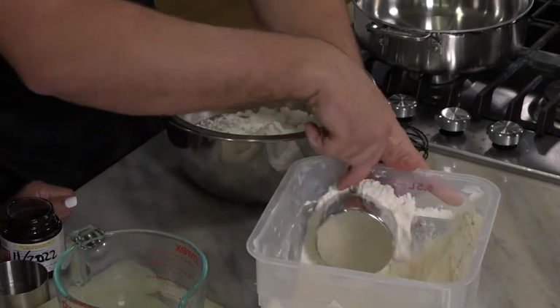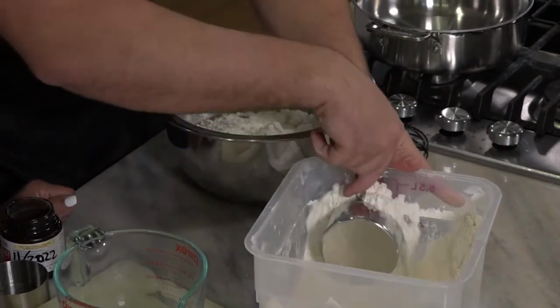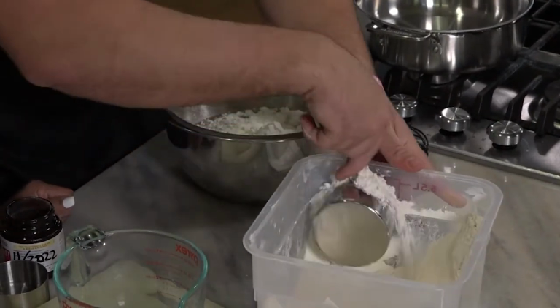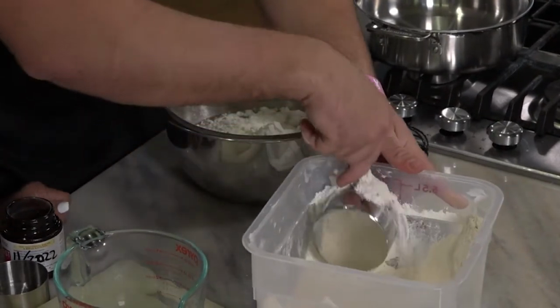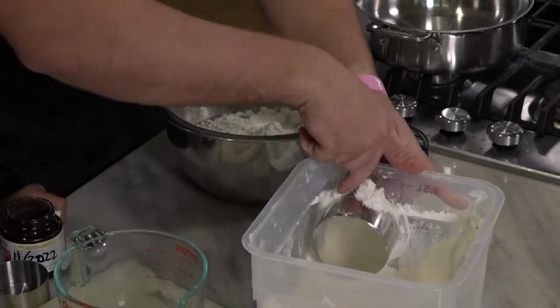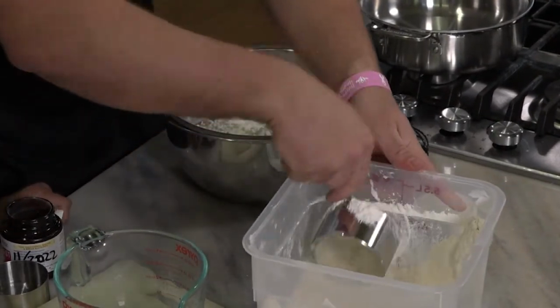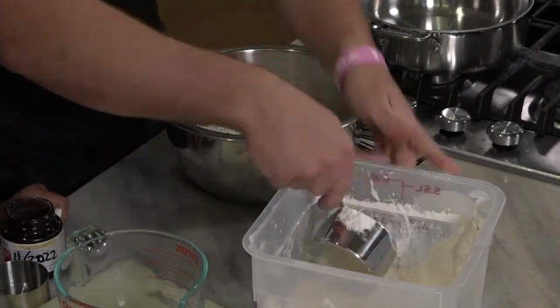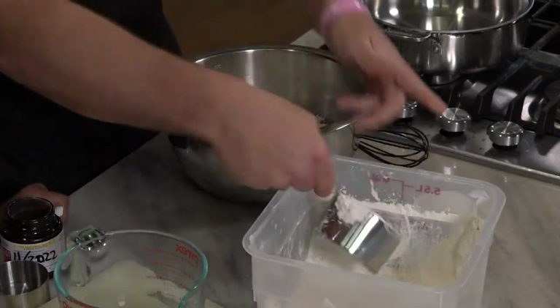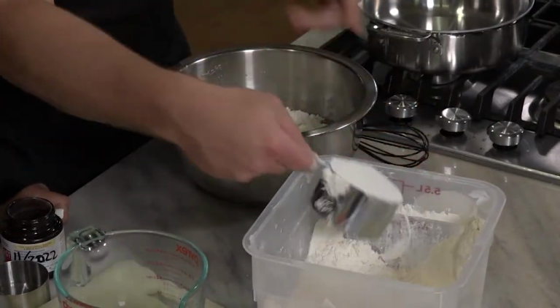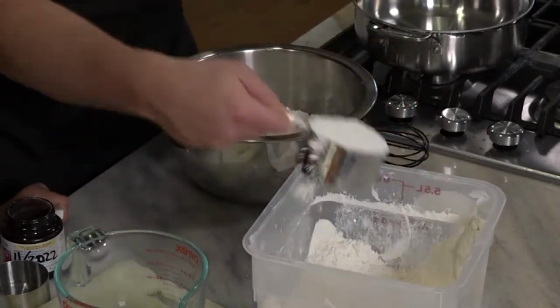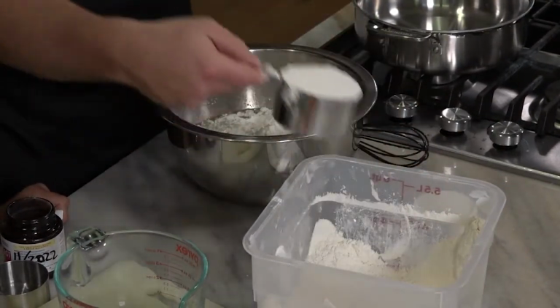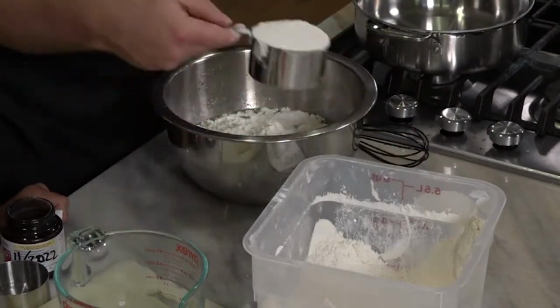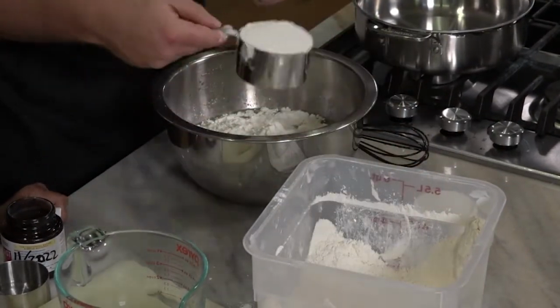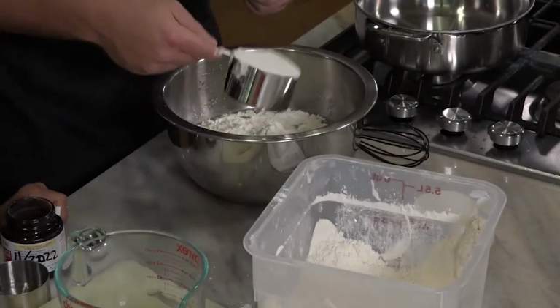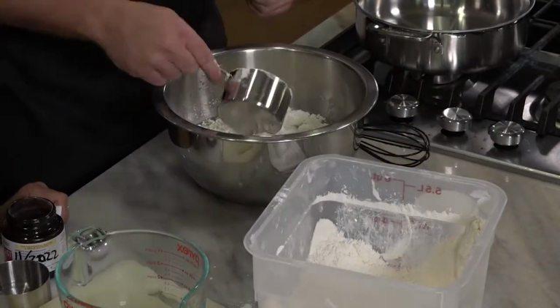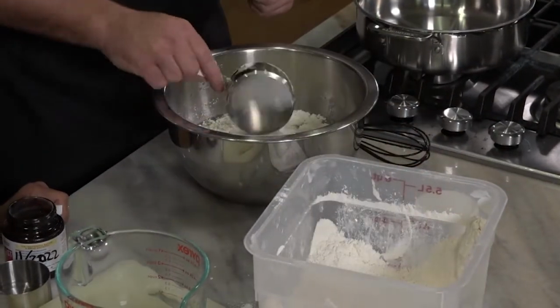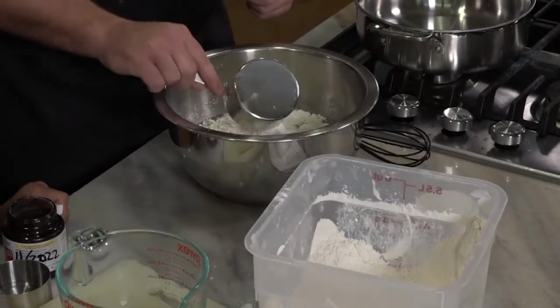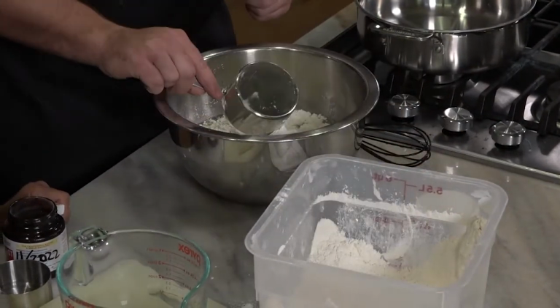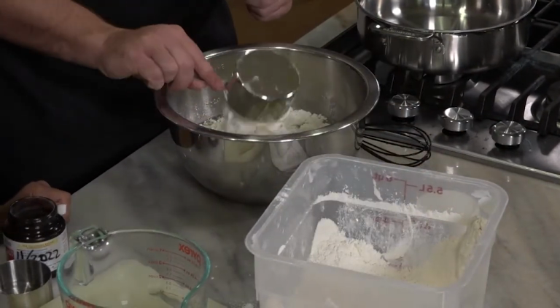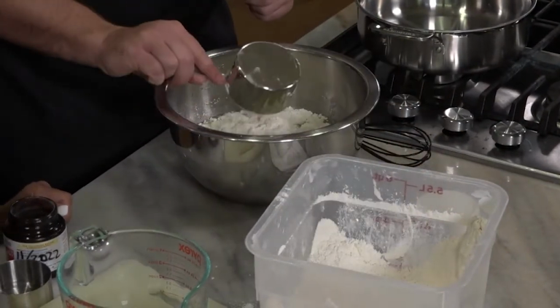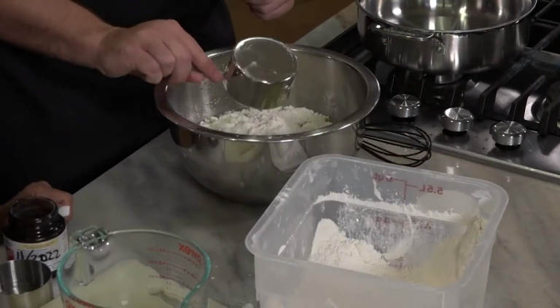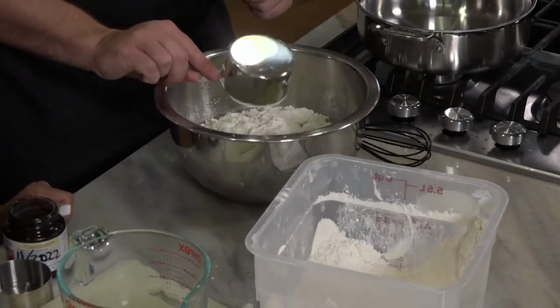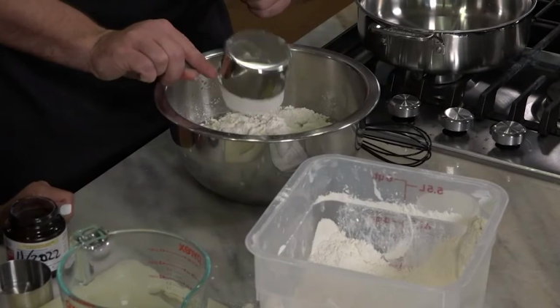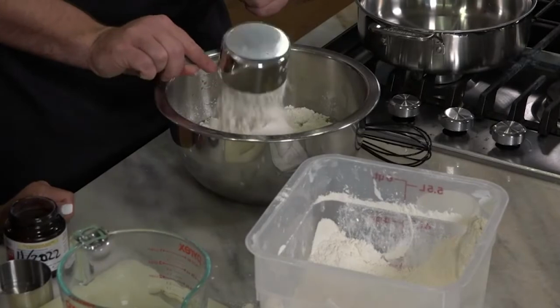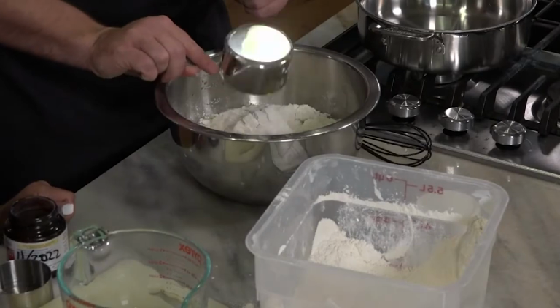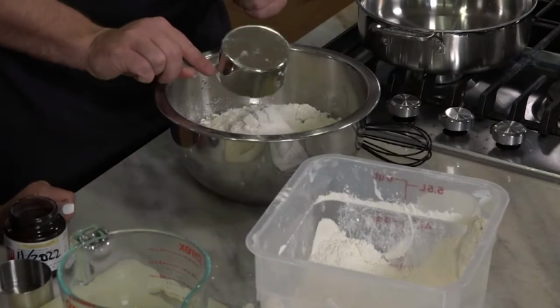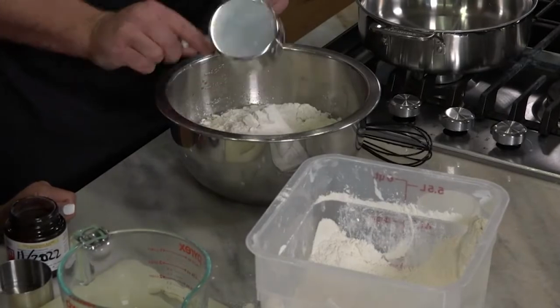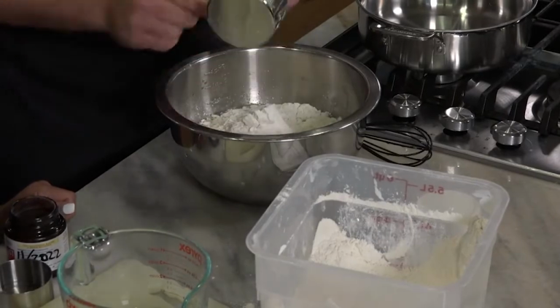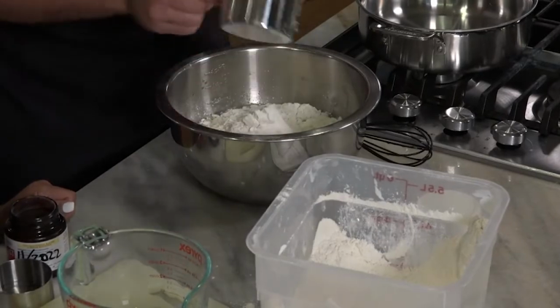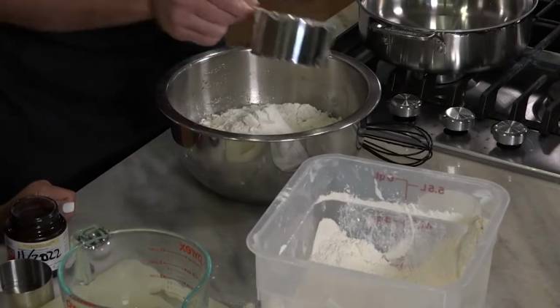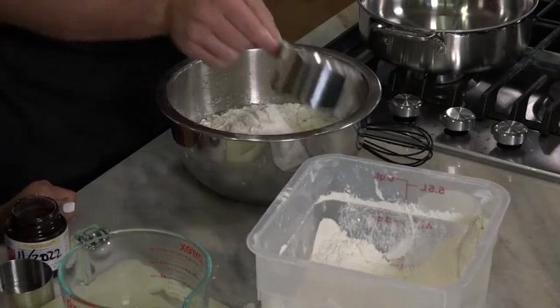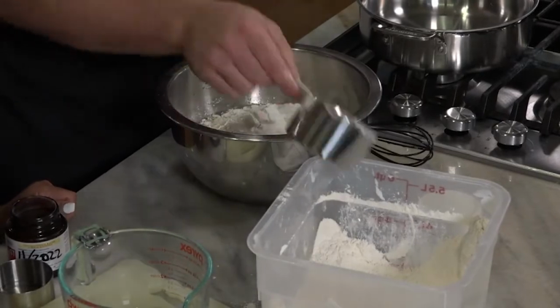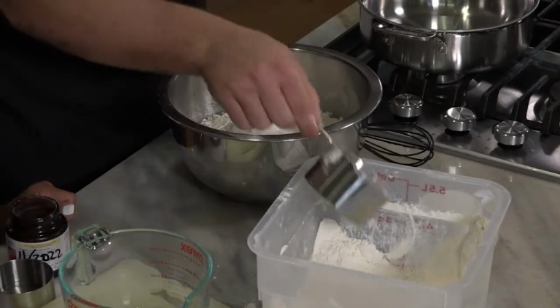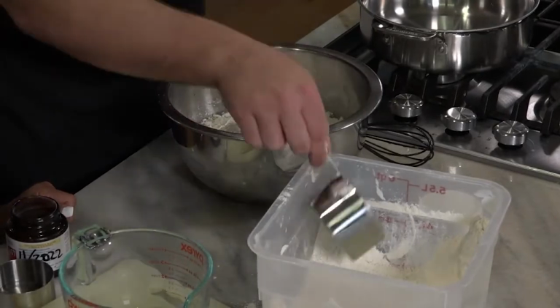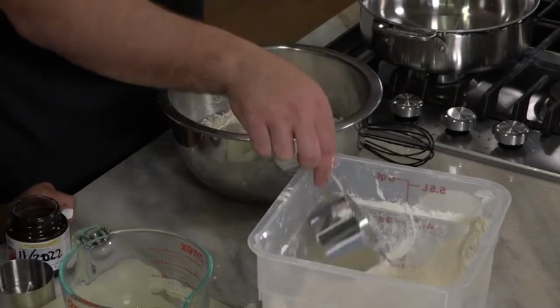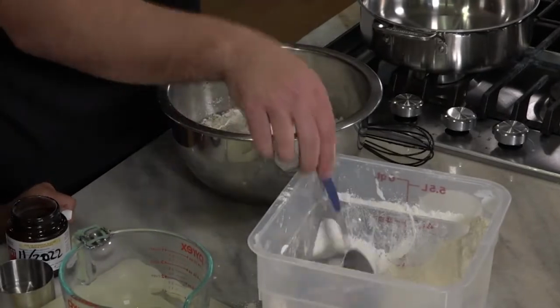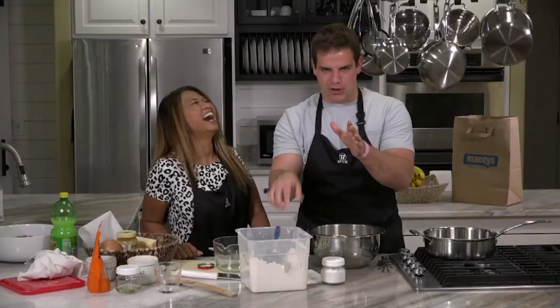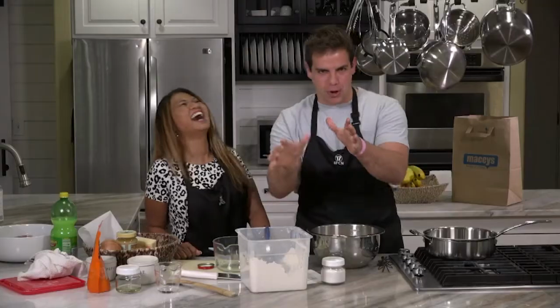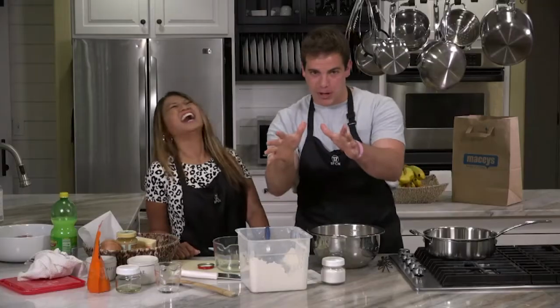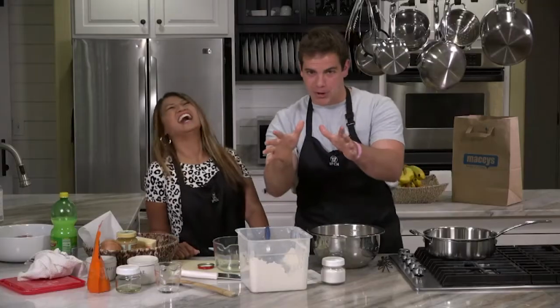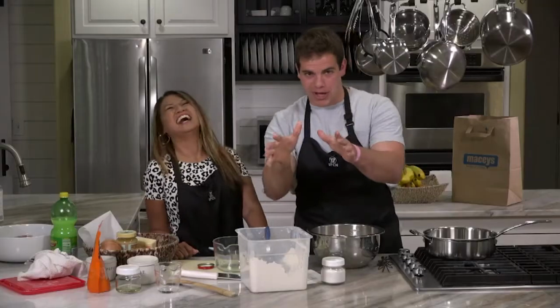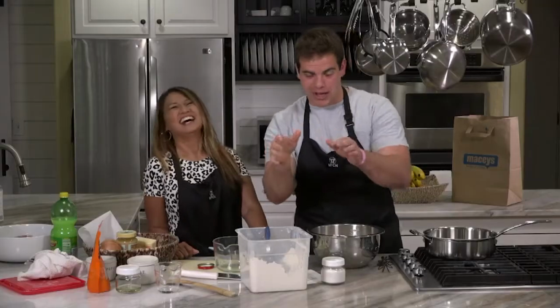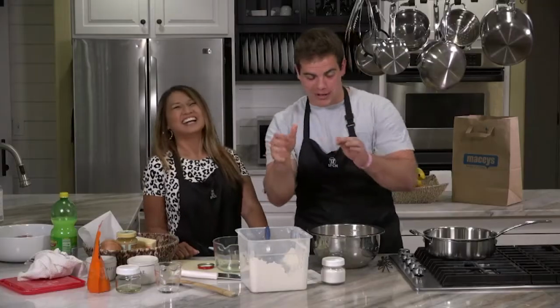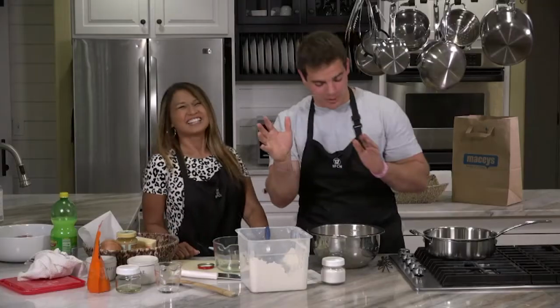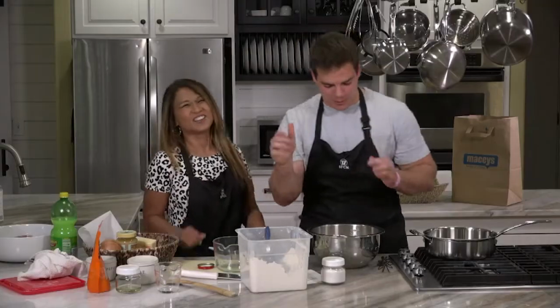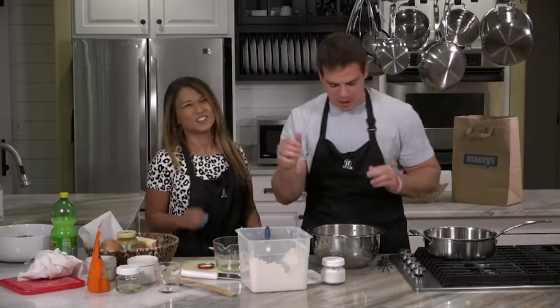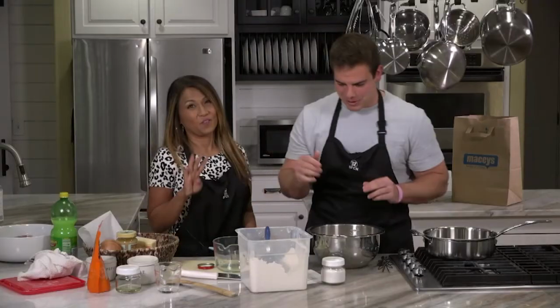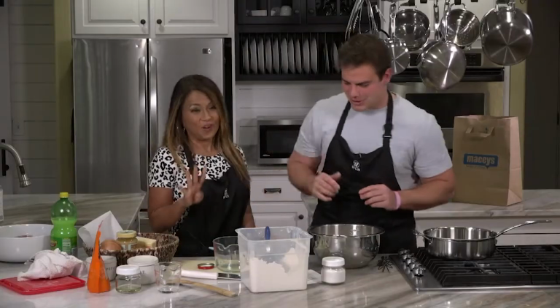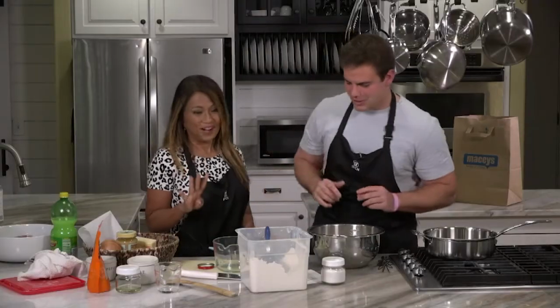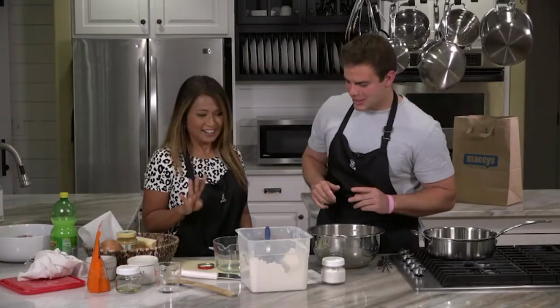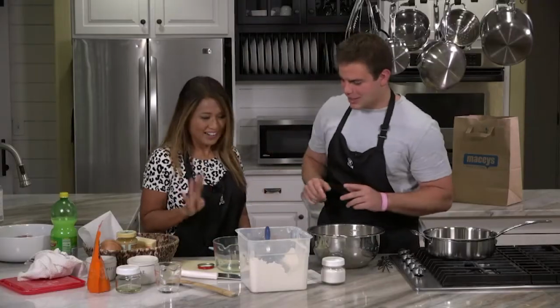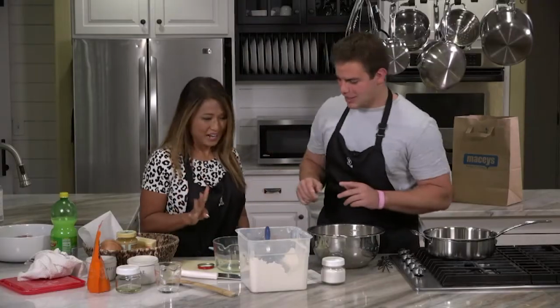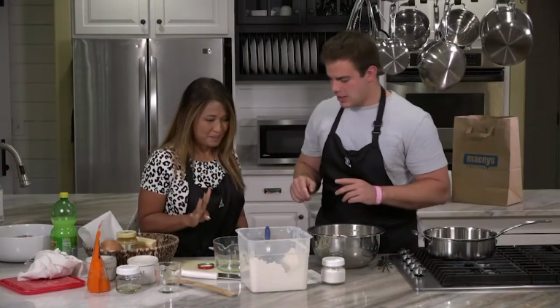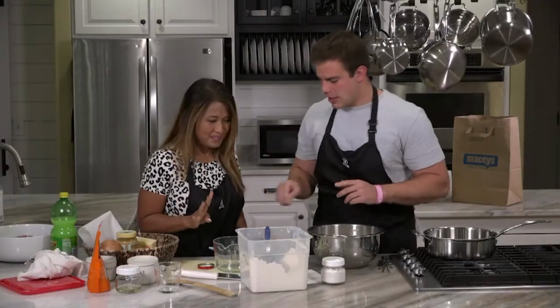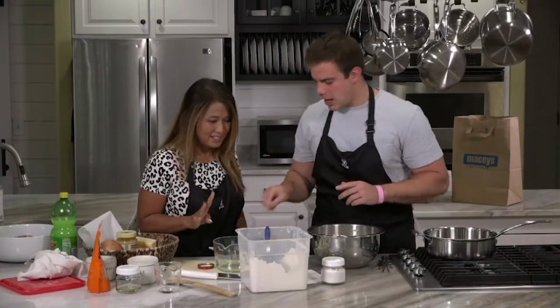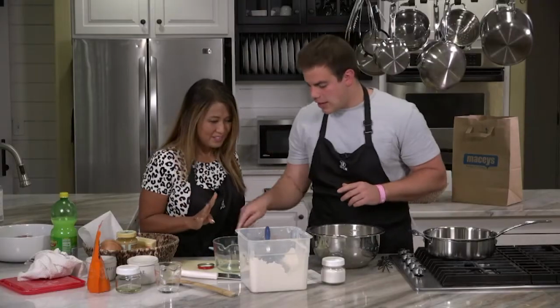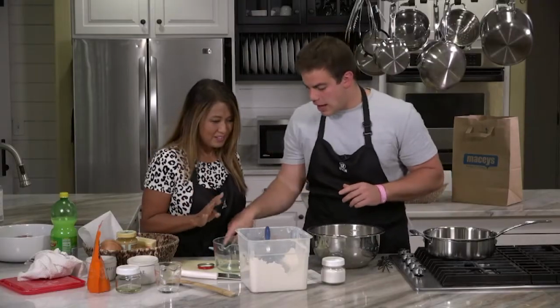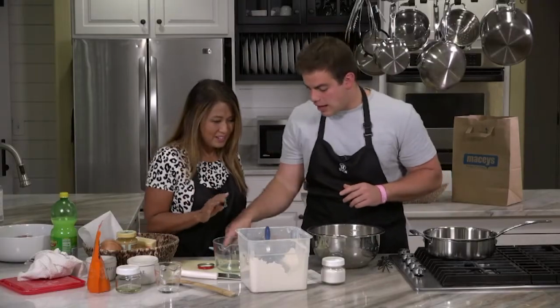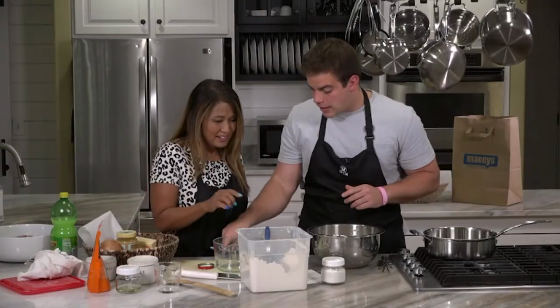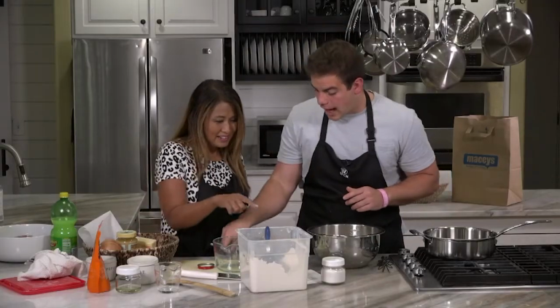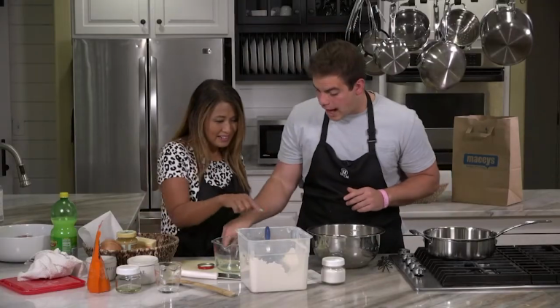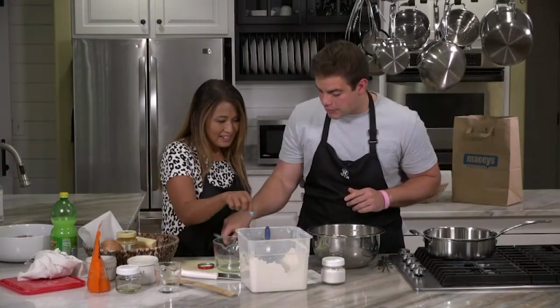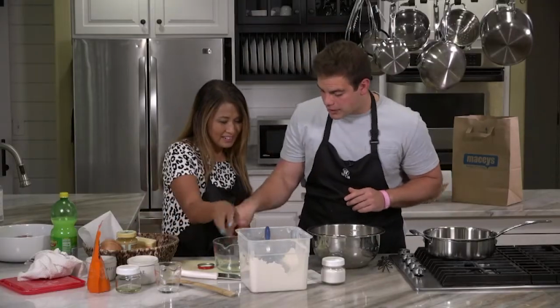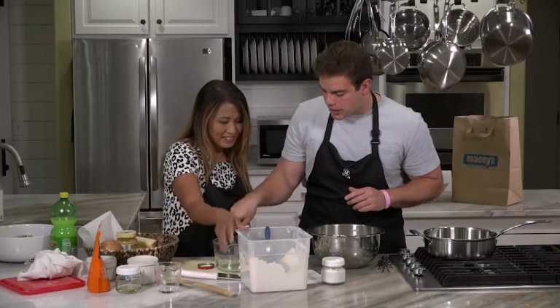He brought one batch already — it's risen. Yeah, we have one rising now, so it'll all be okay. So it's four cups and then the half cup.